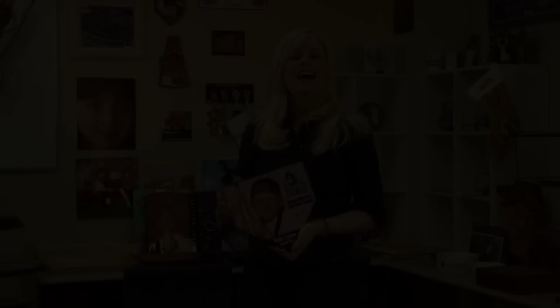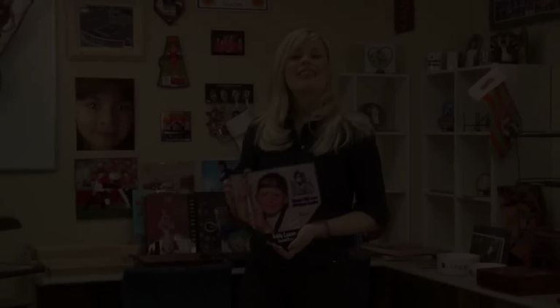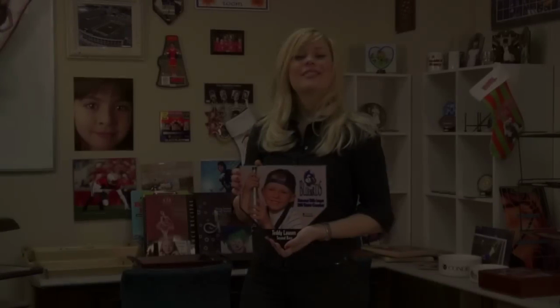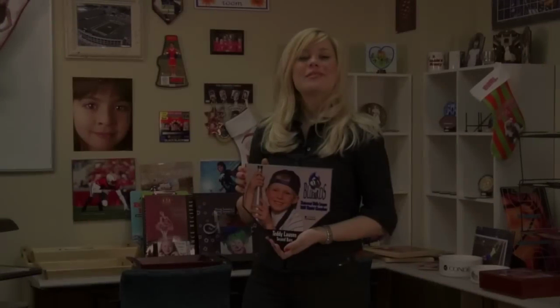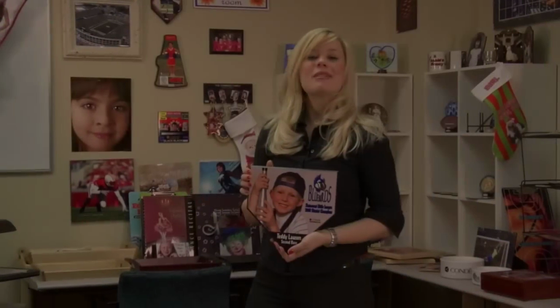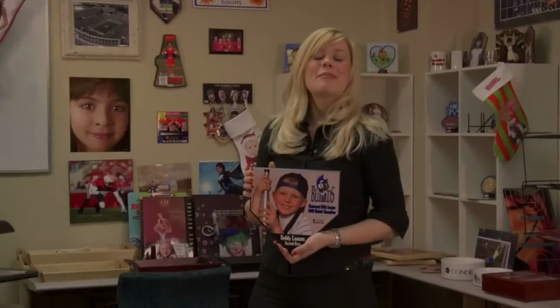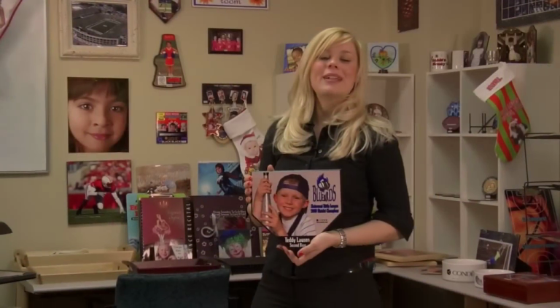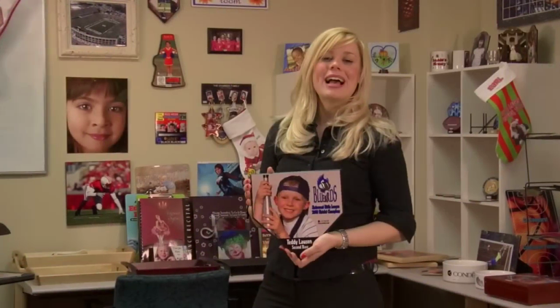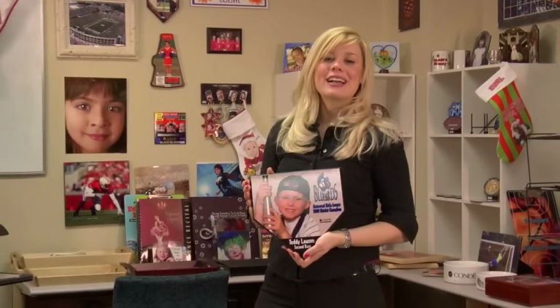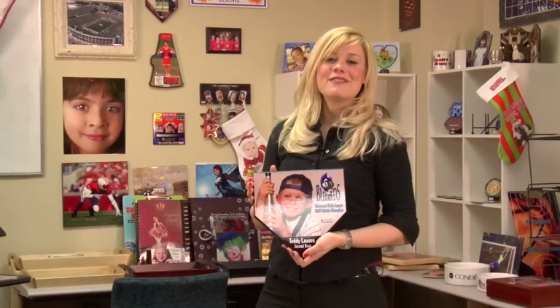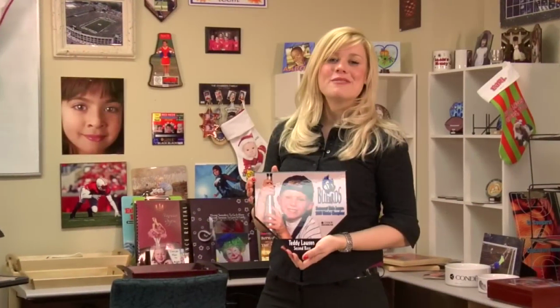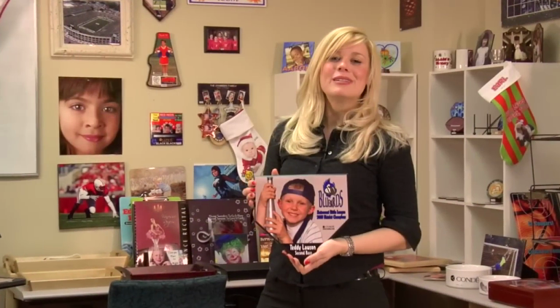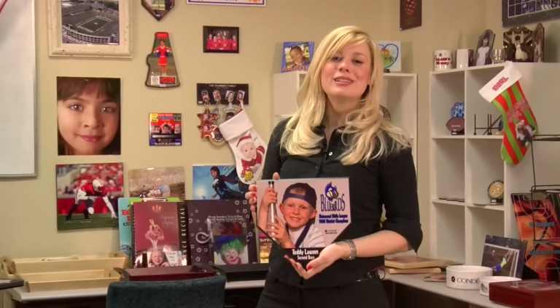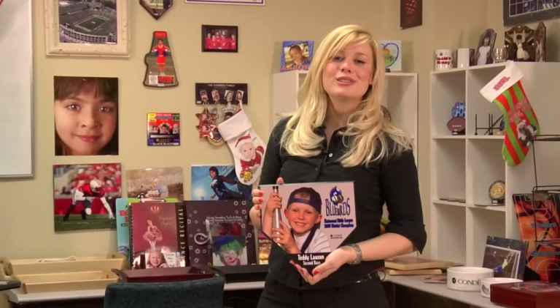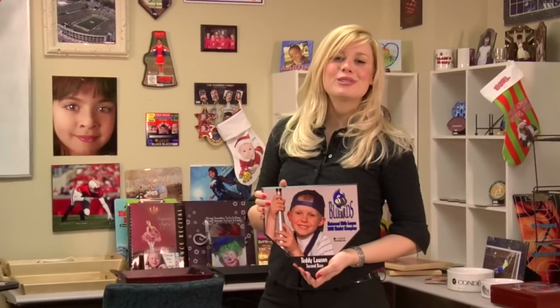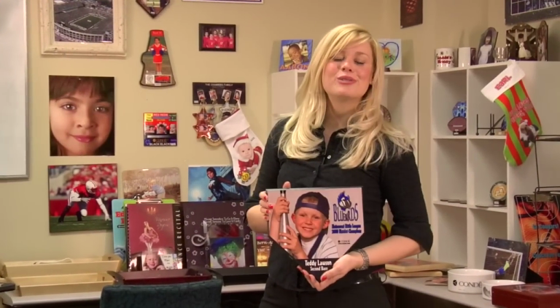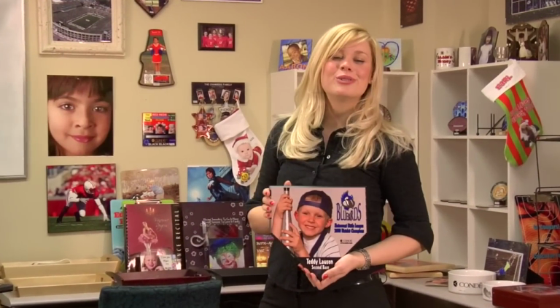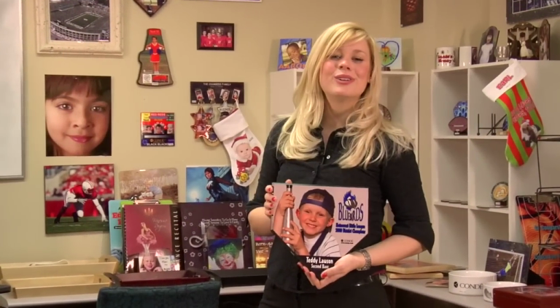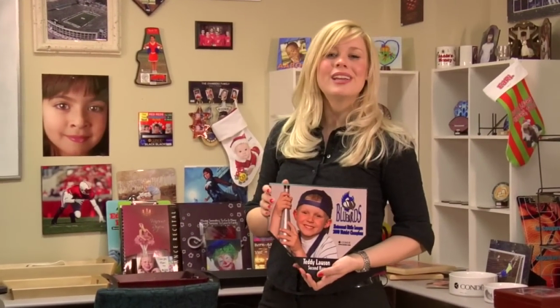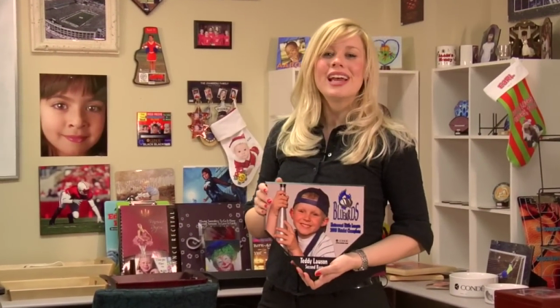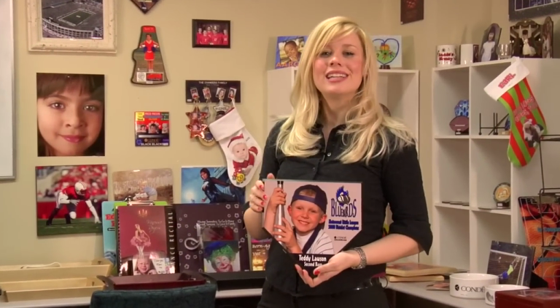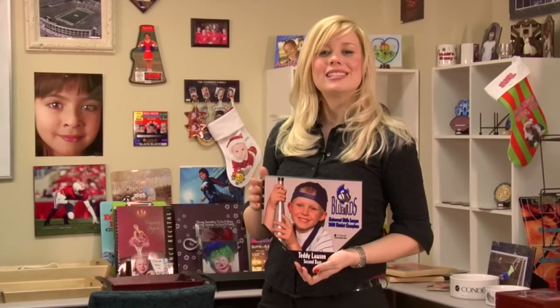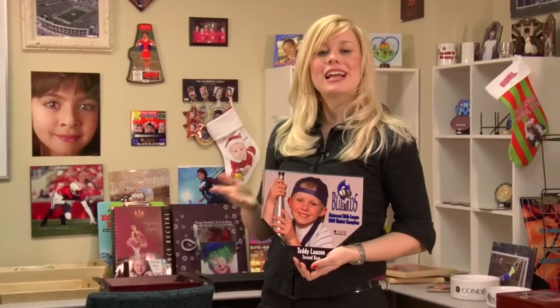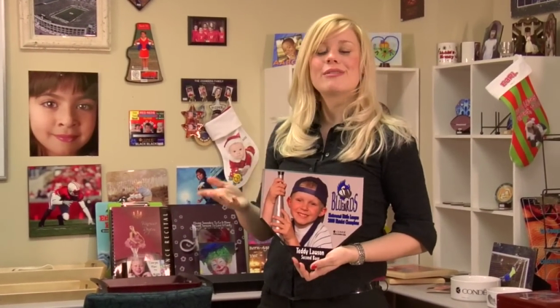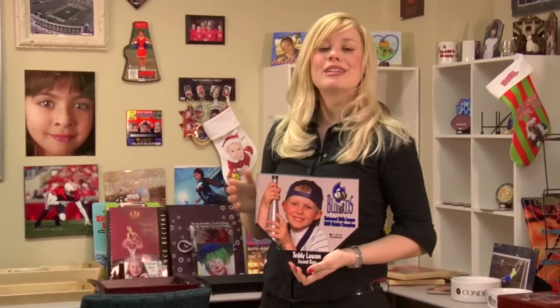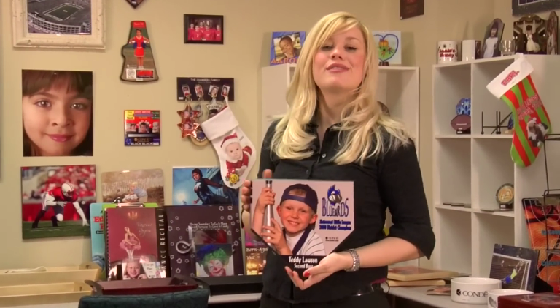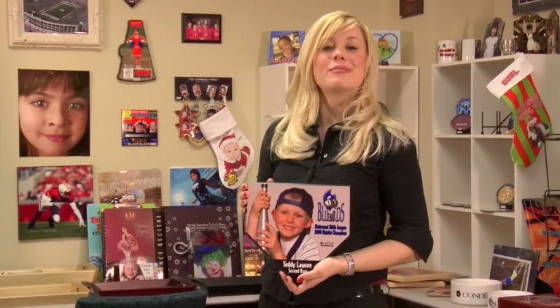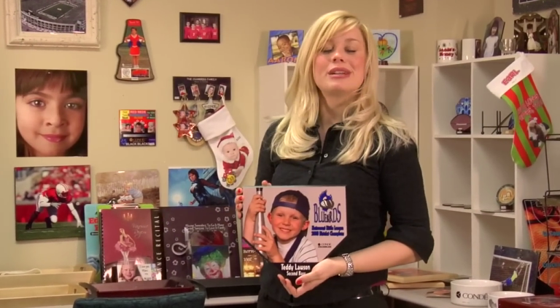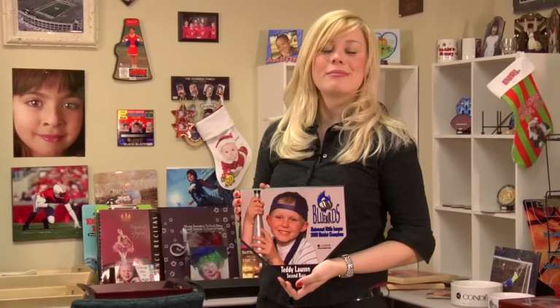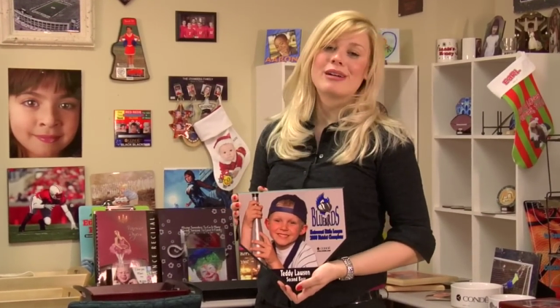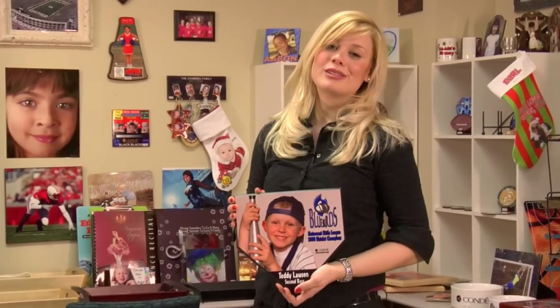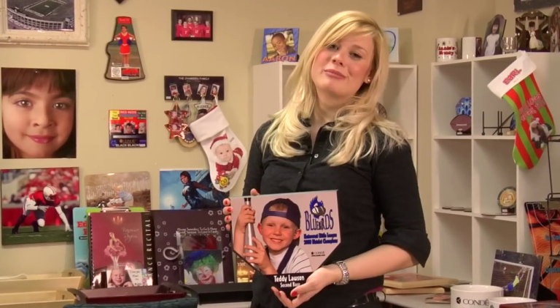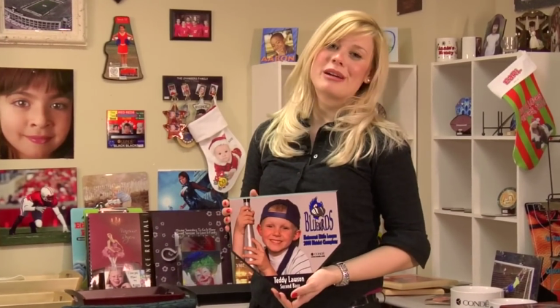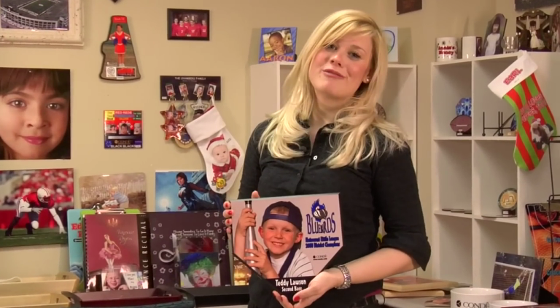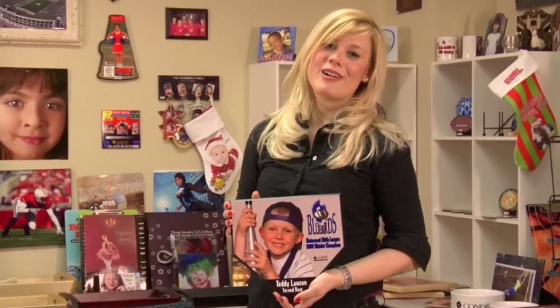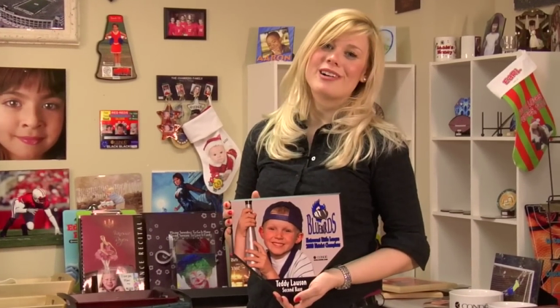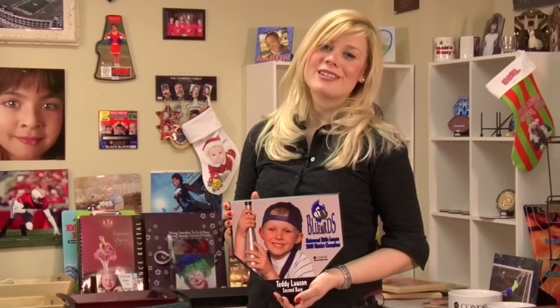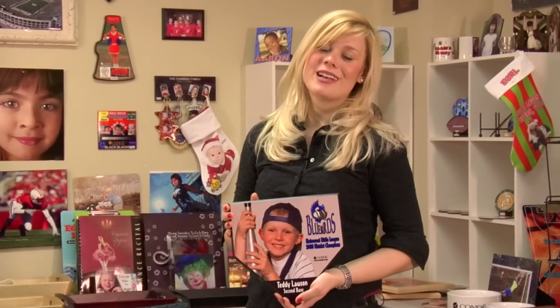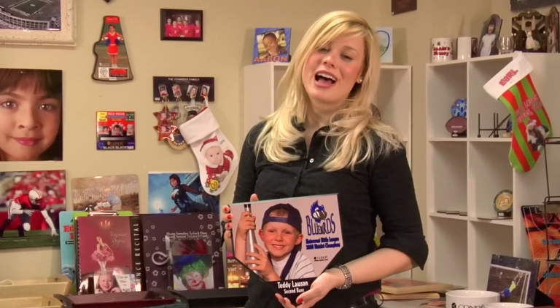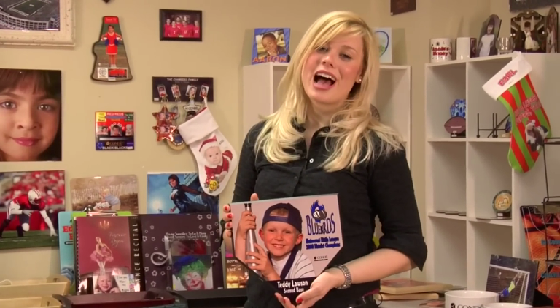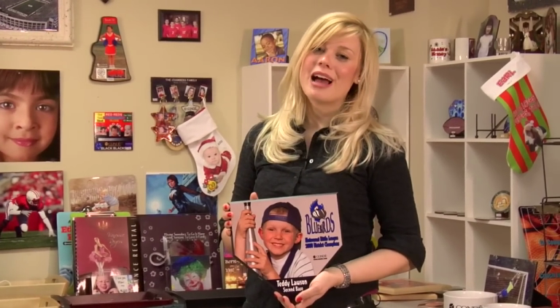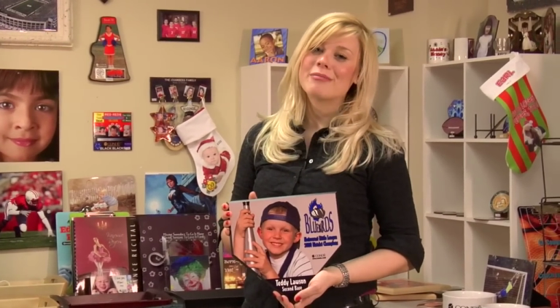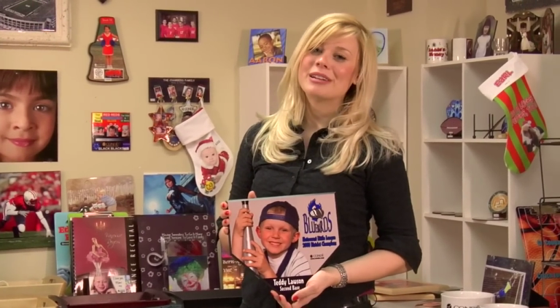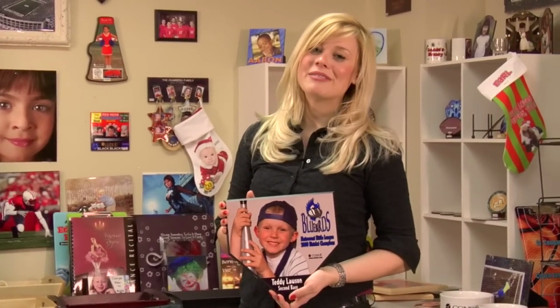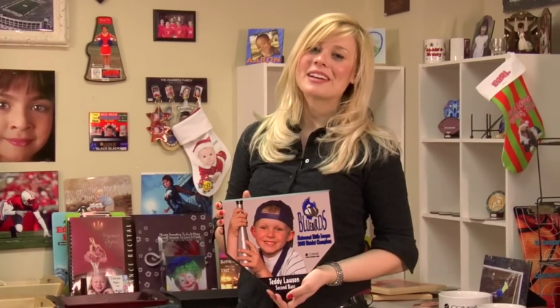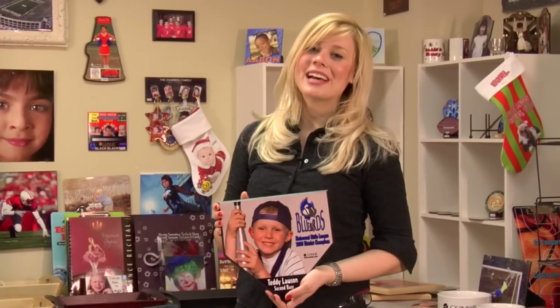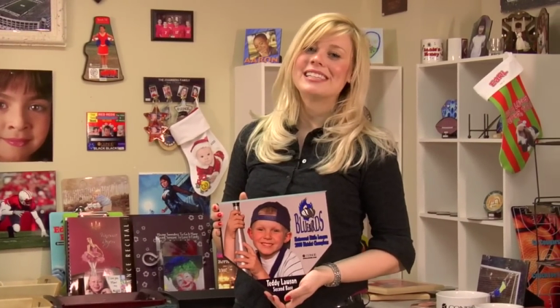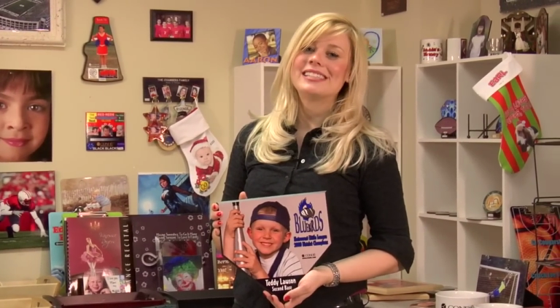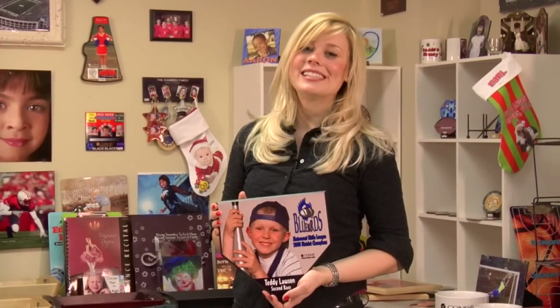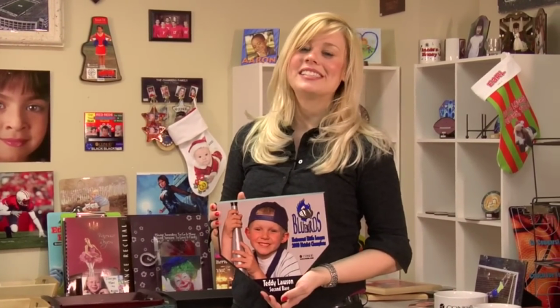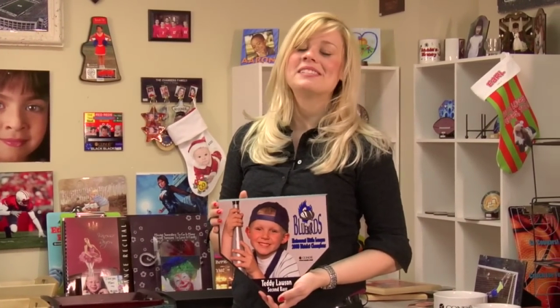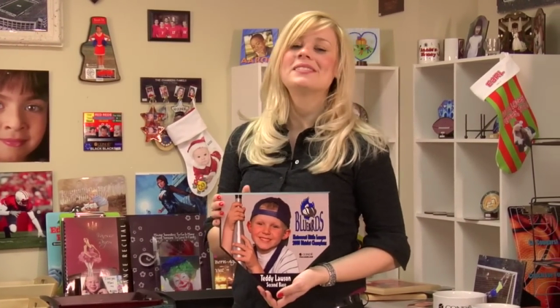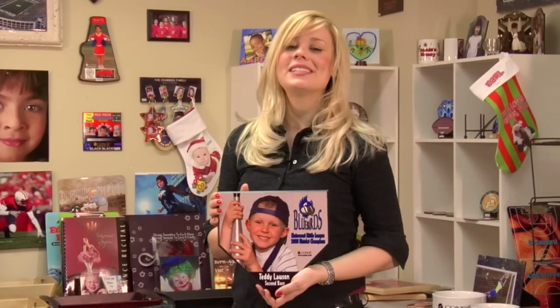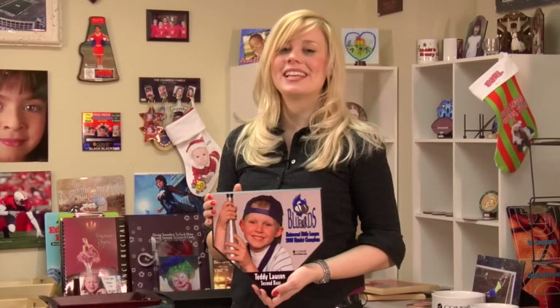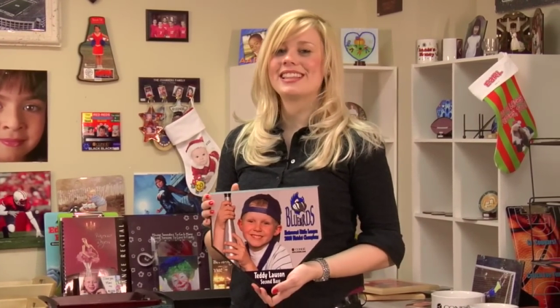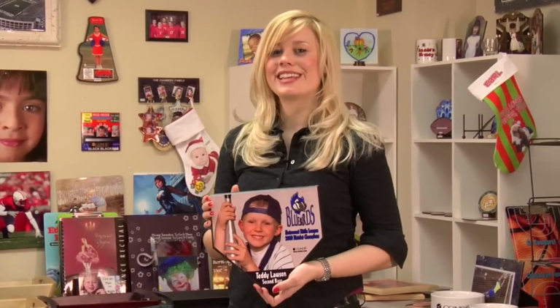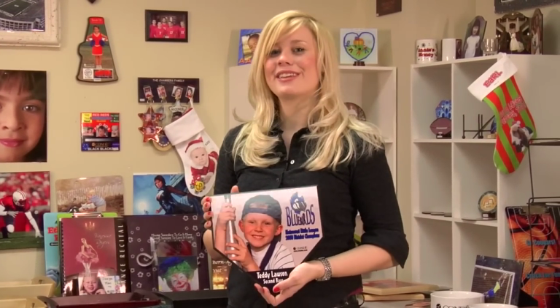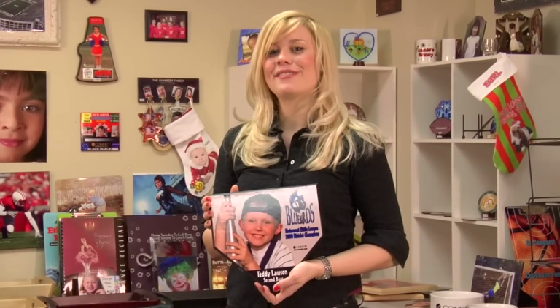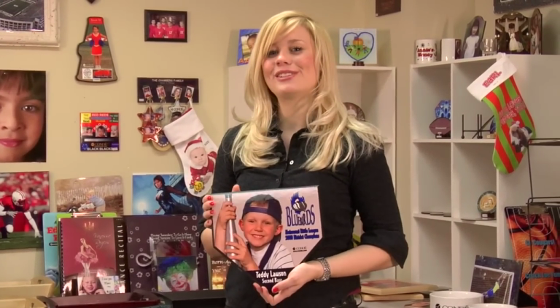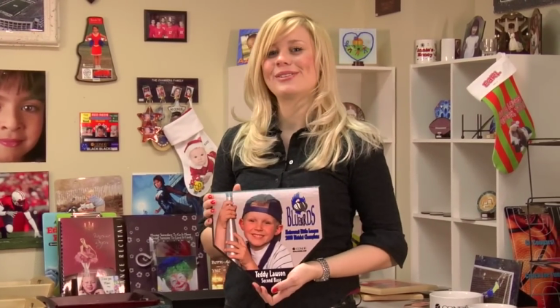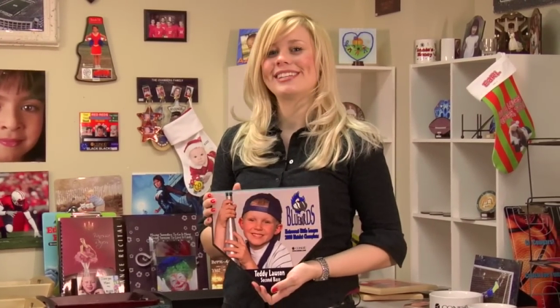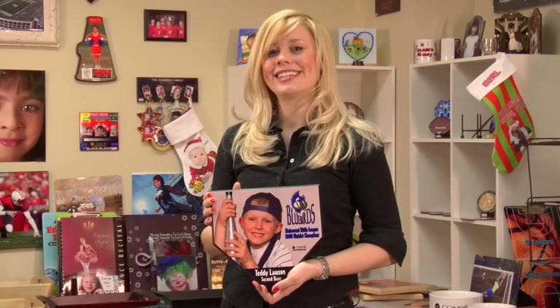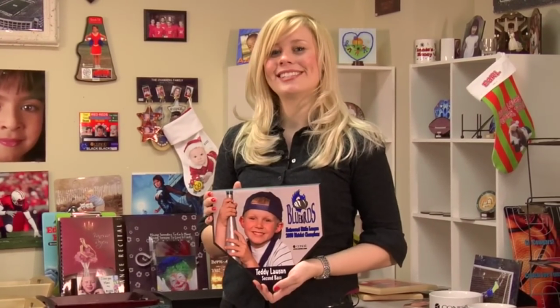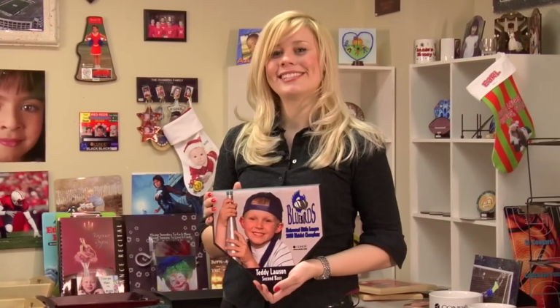I've given my plaque a few minutes to cool, and it's now ready for me to mount on my wall. I'm Brittany with Condi Systems, and thank you for joining us.